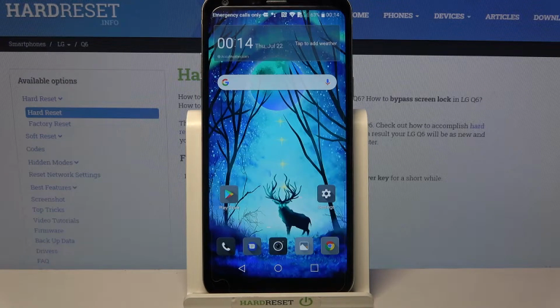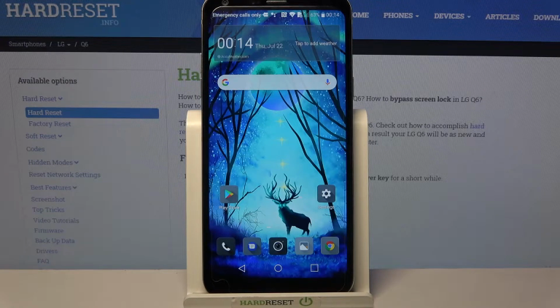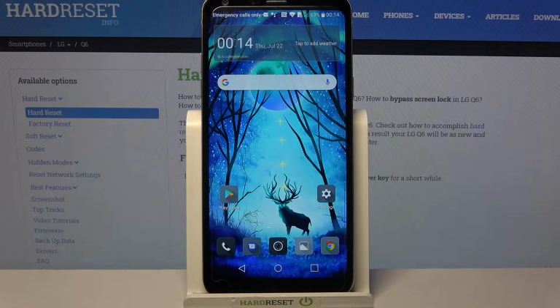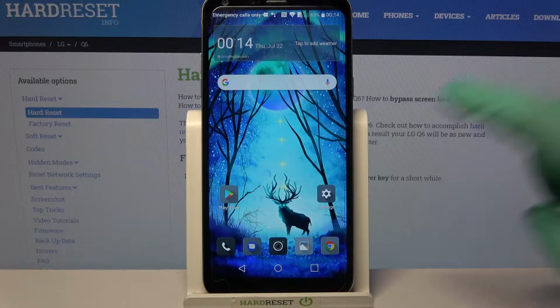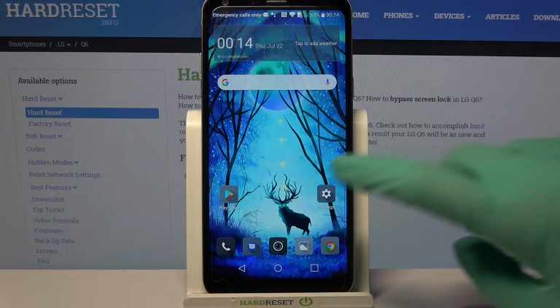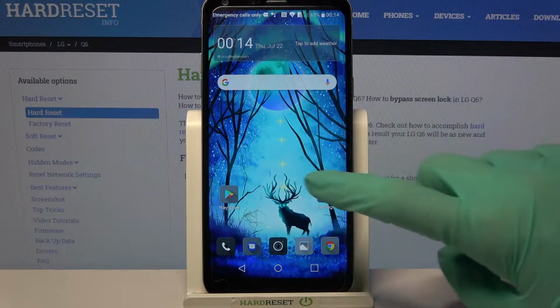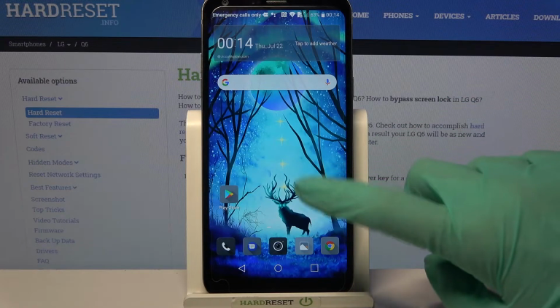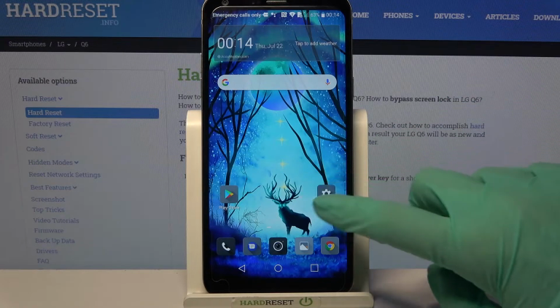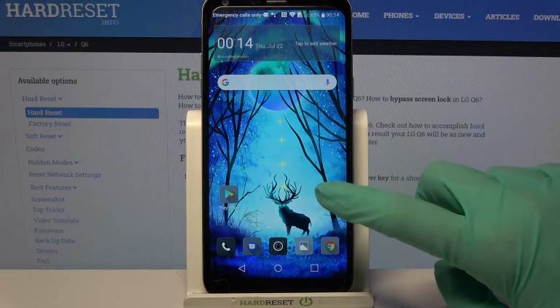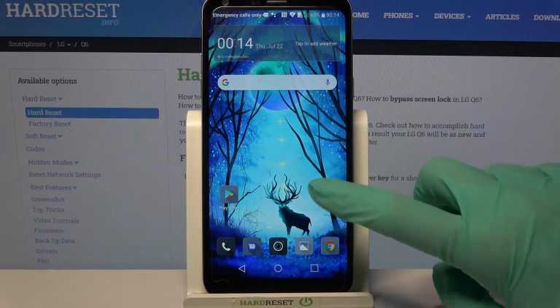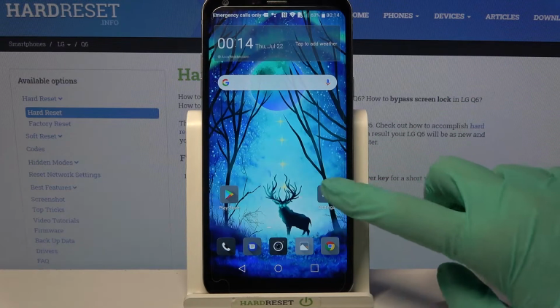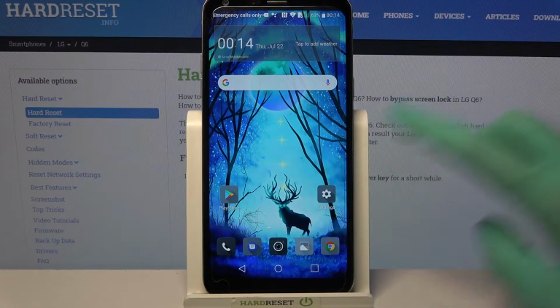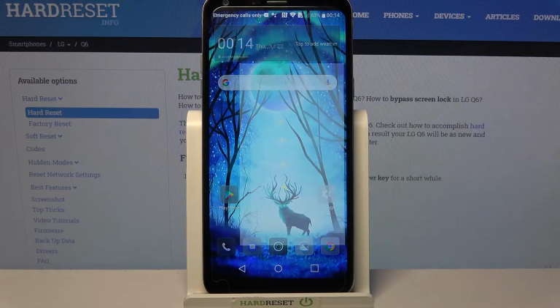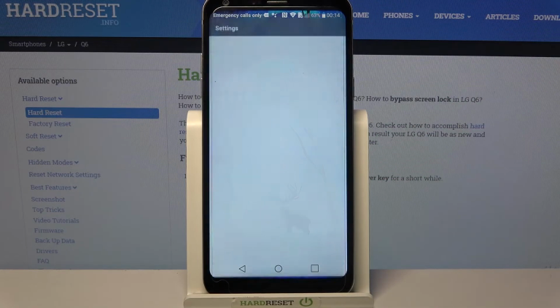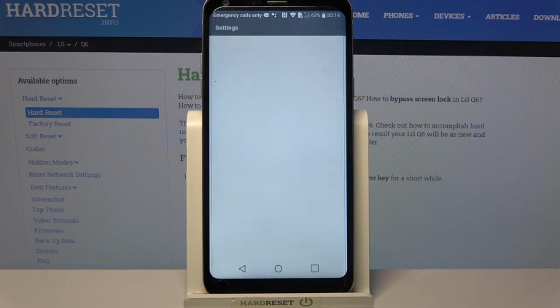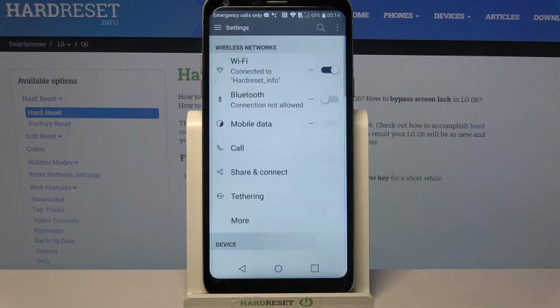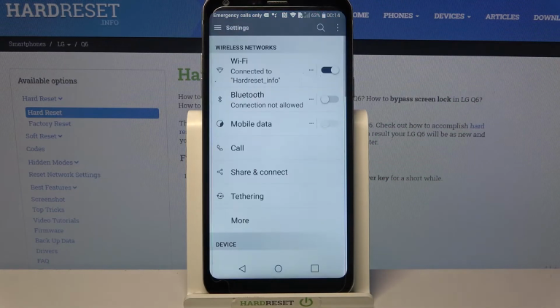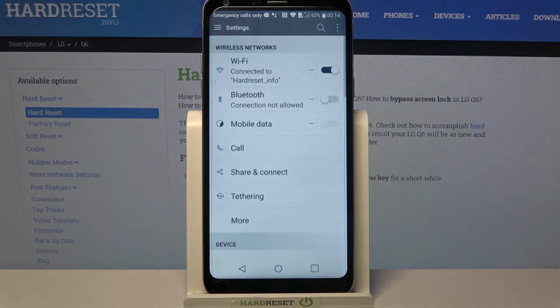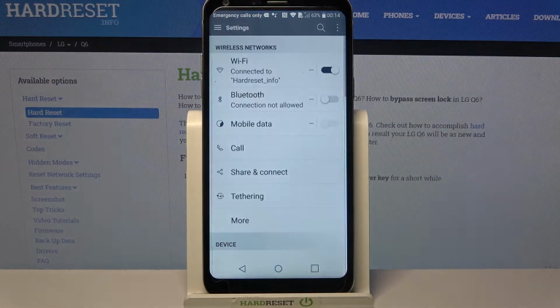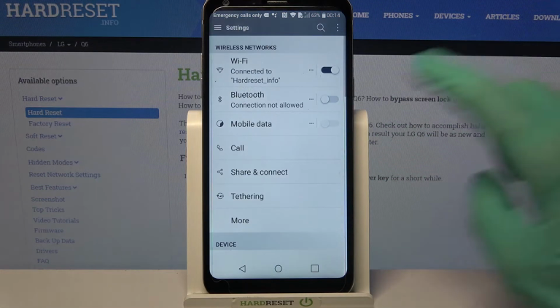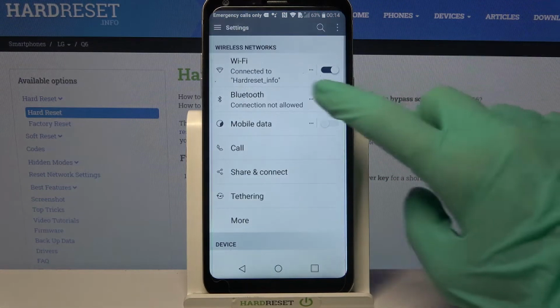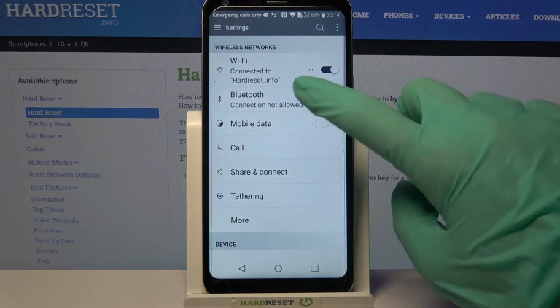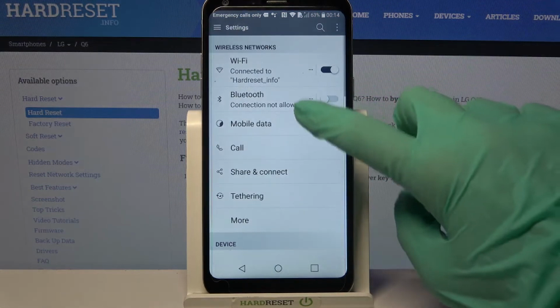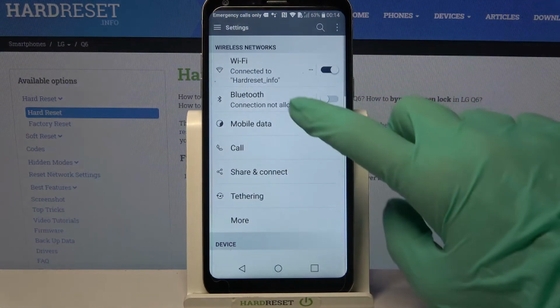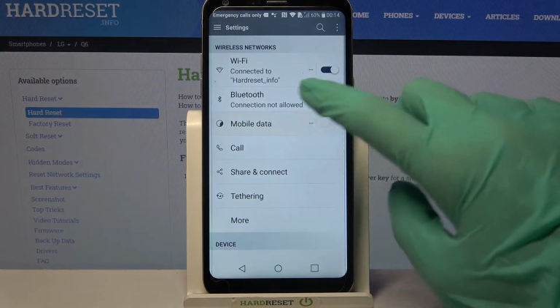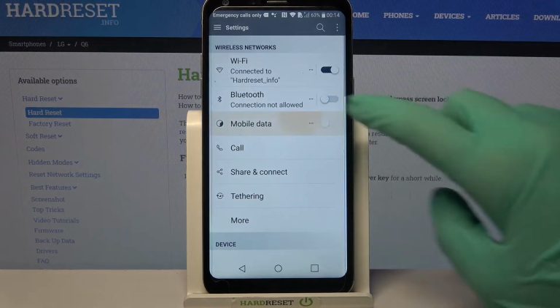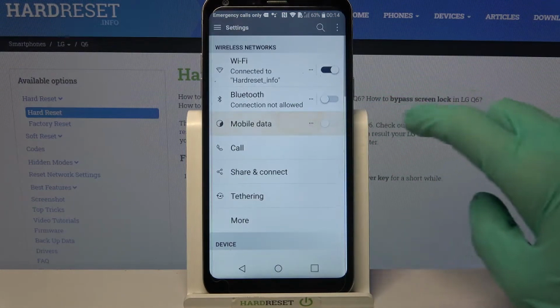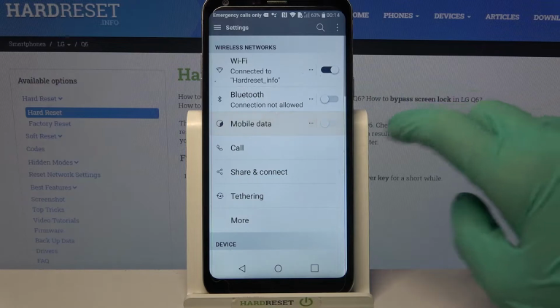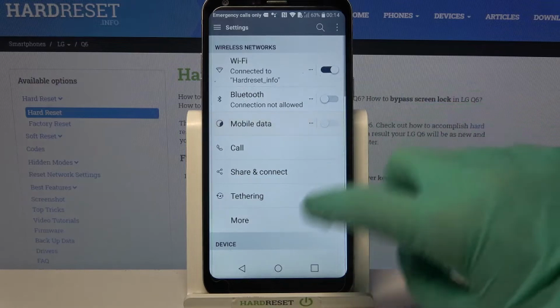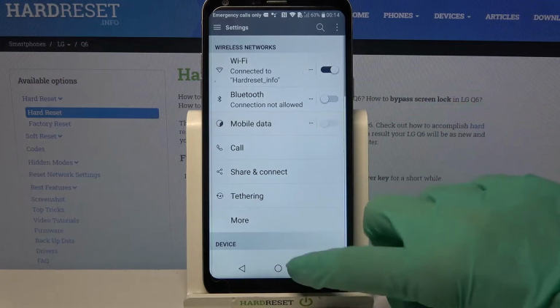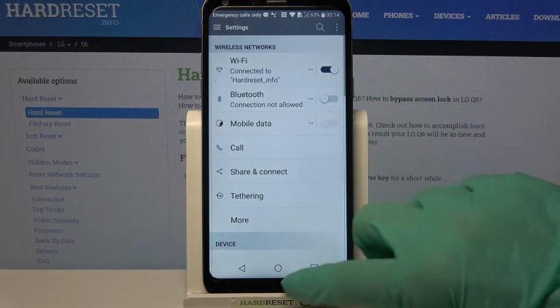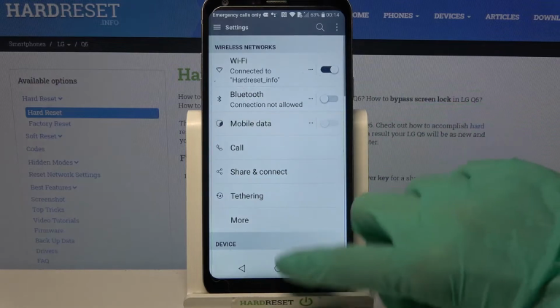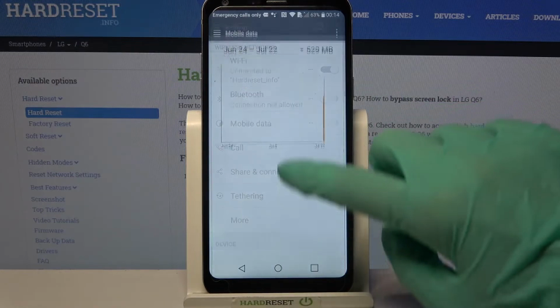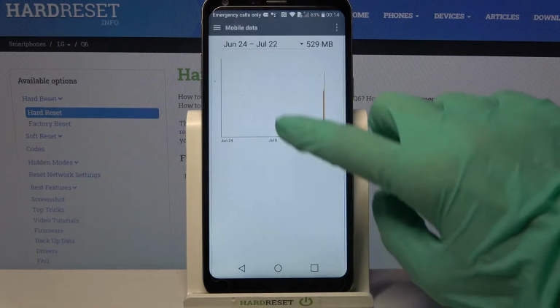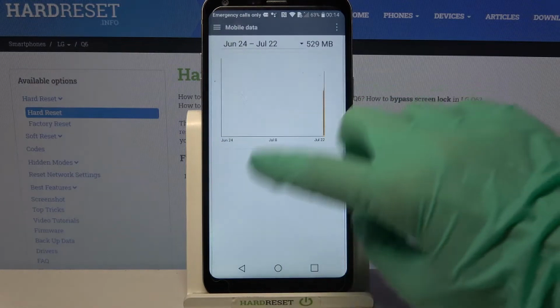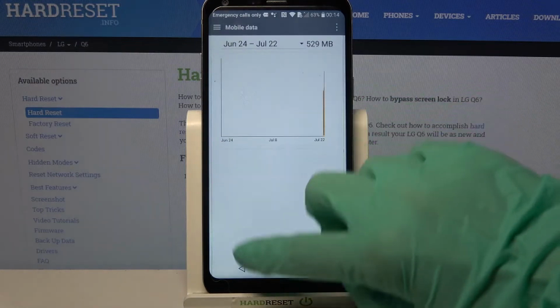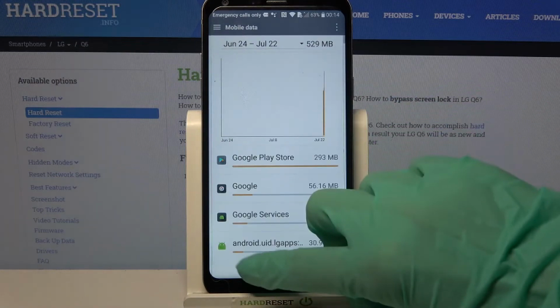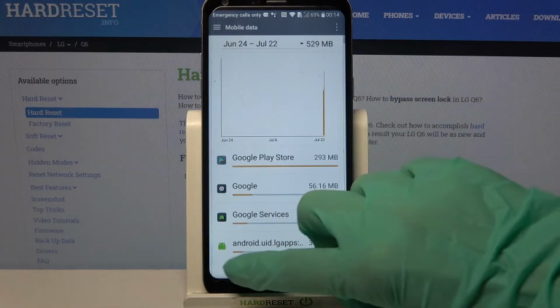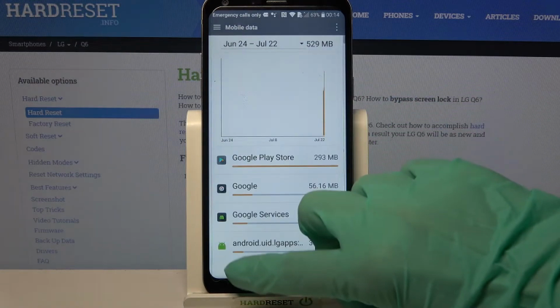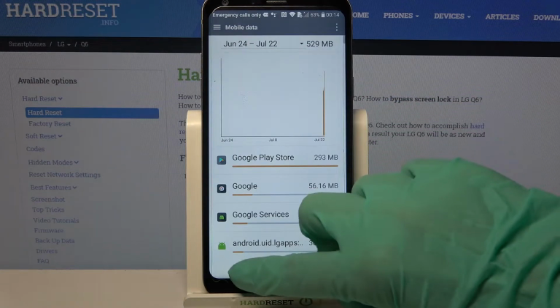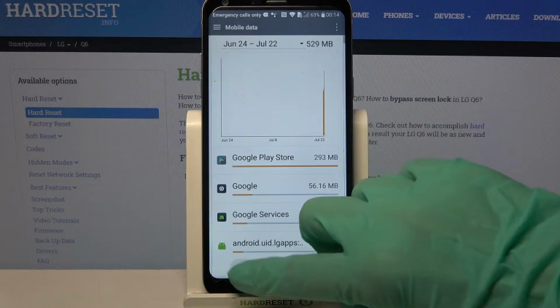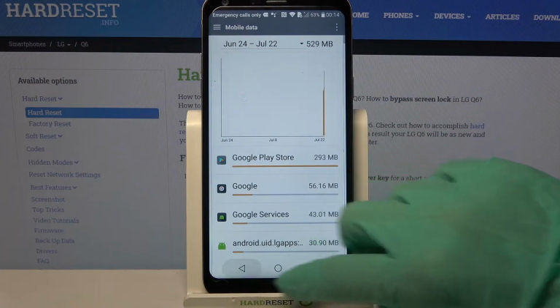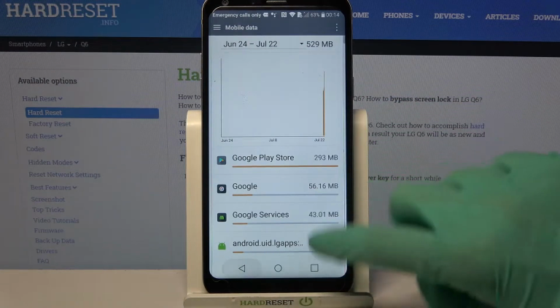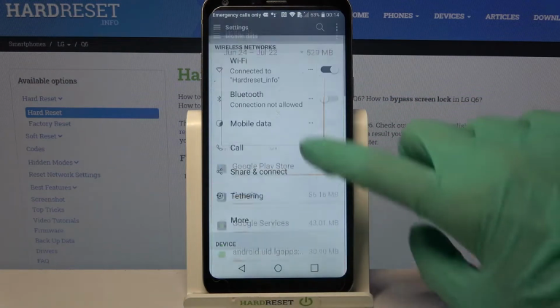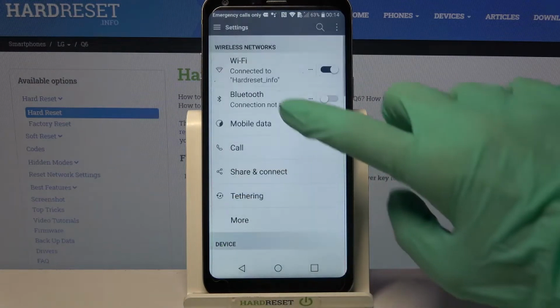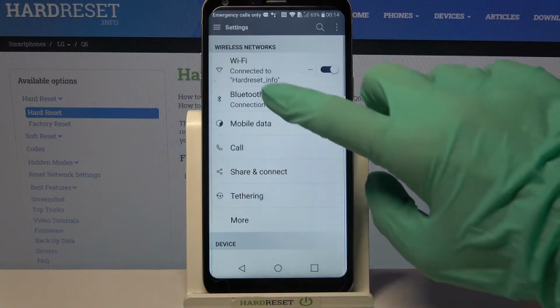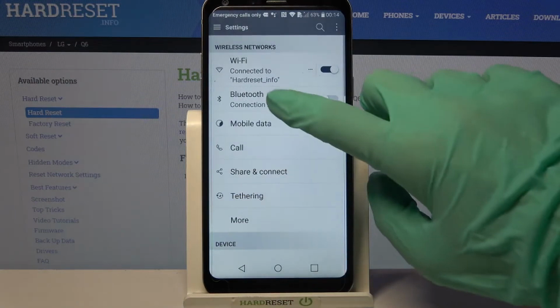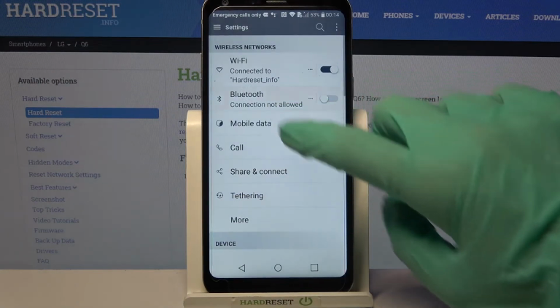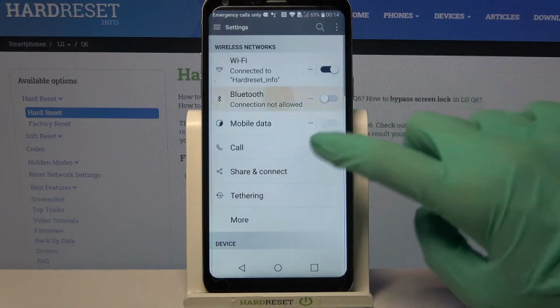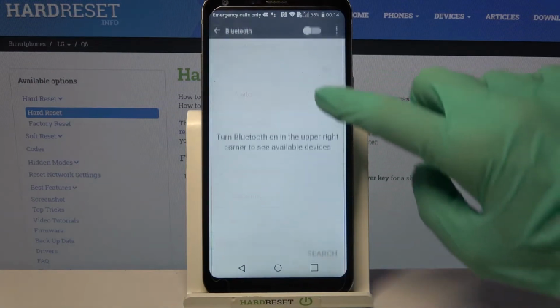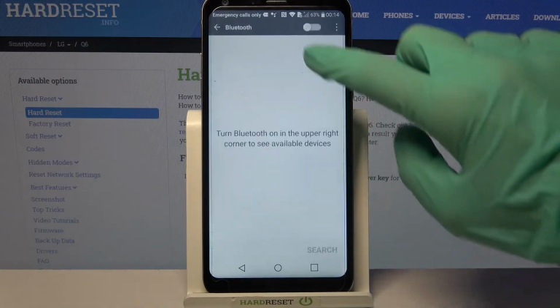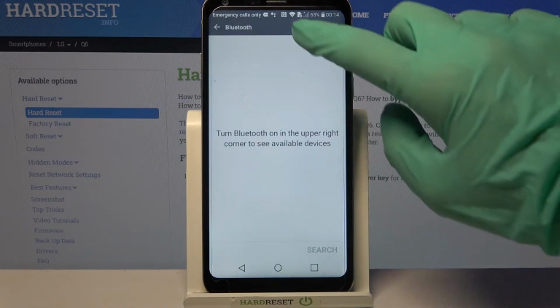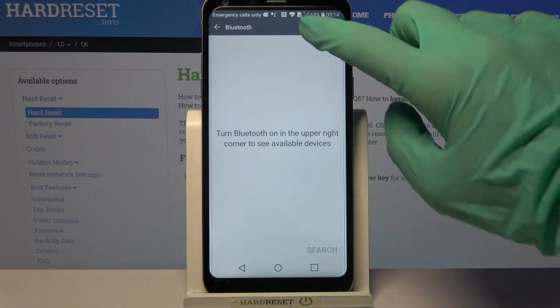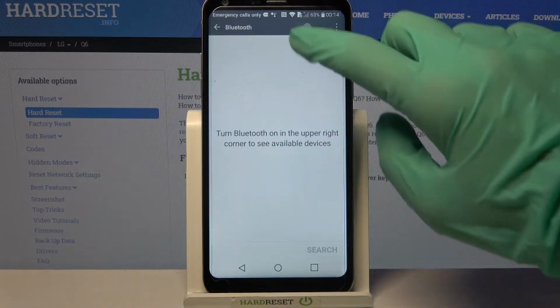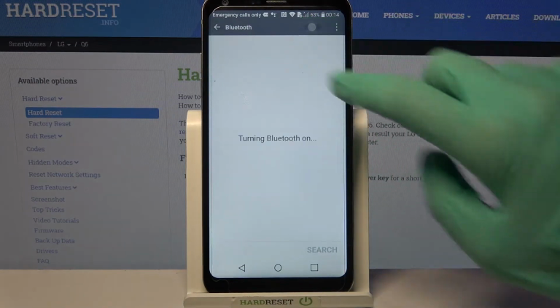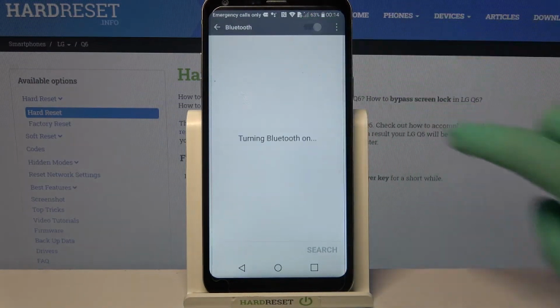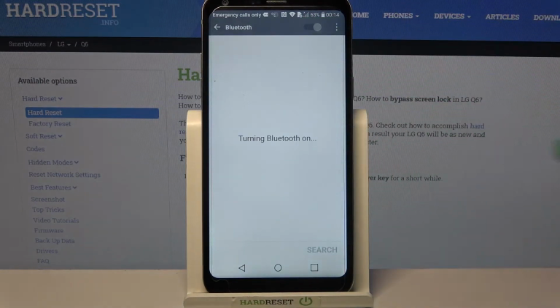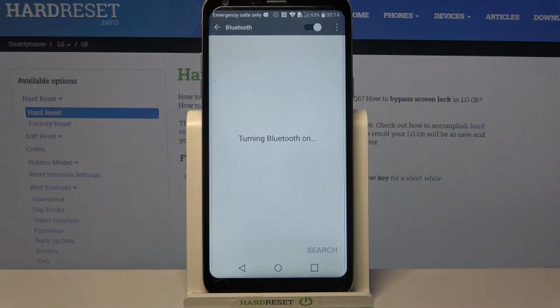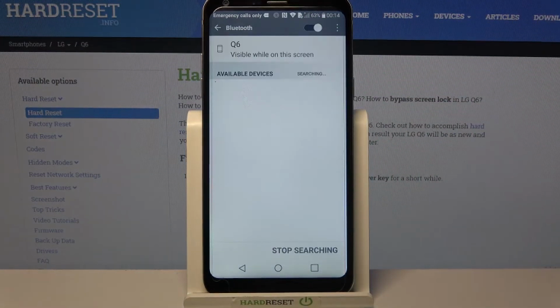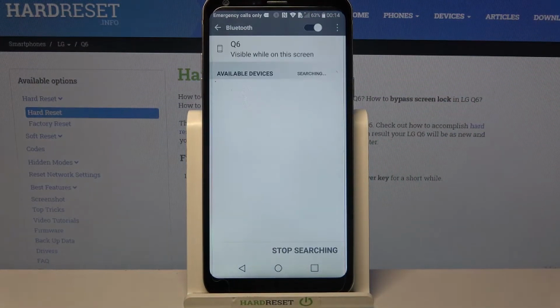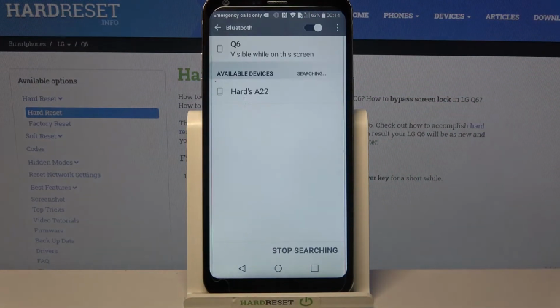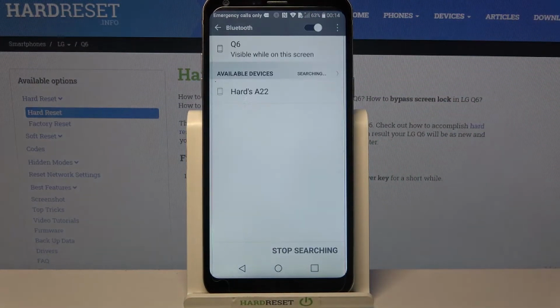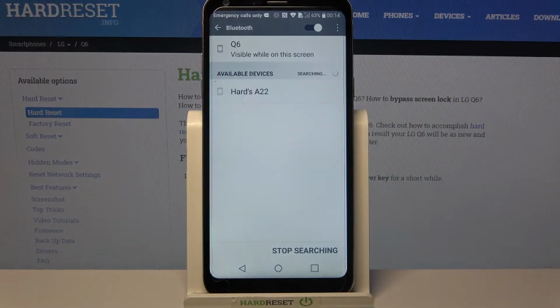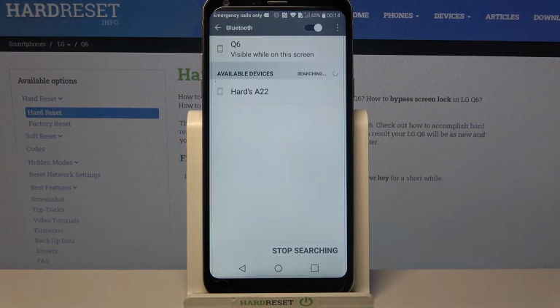First of all, go into Settings. Now click on Bluetooth, click, and tap on the switch to turn it on.